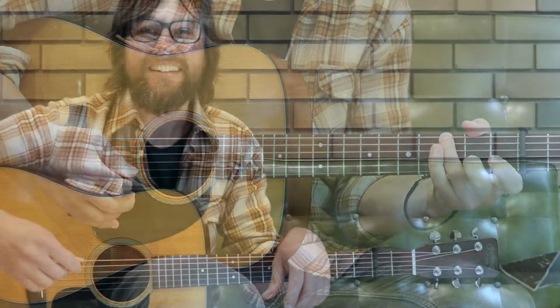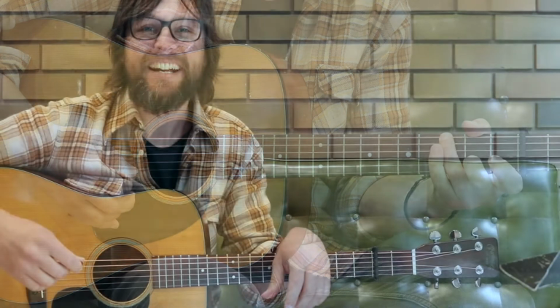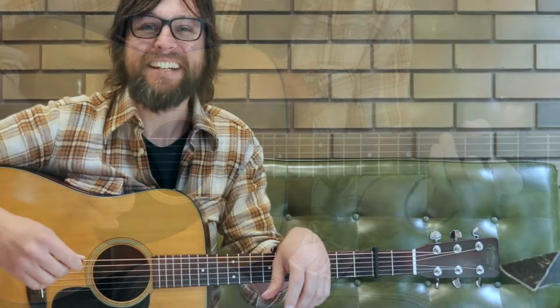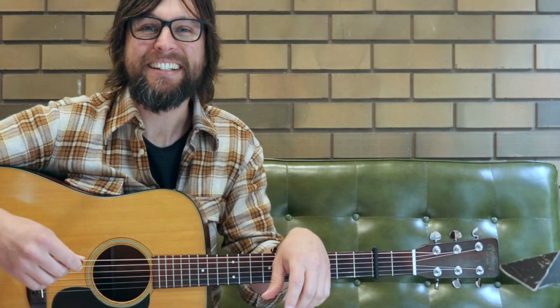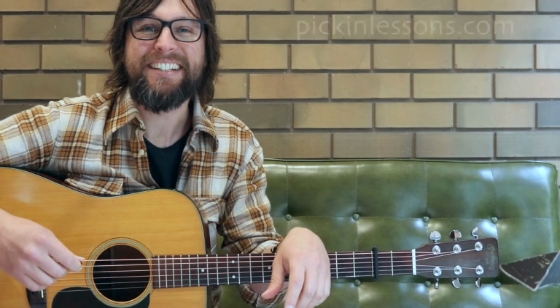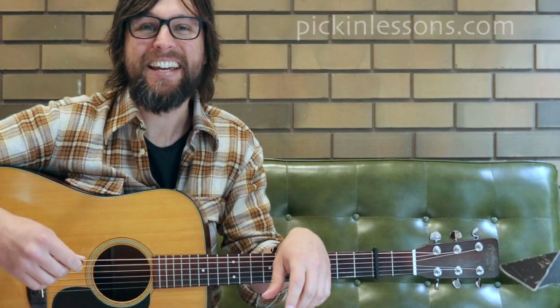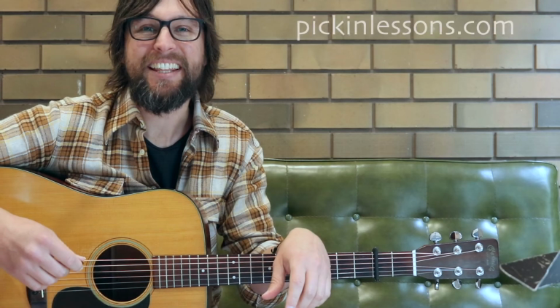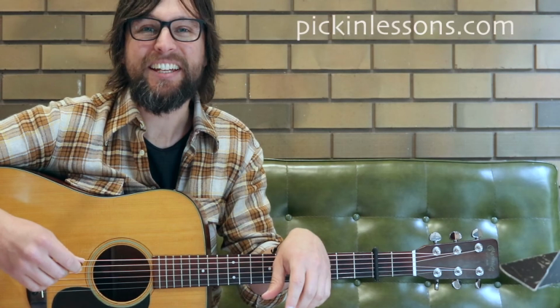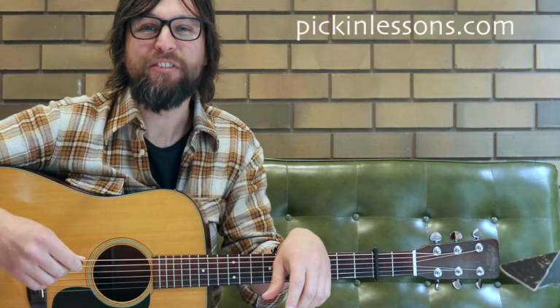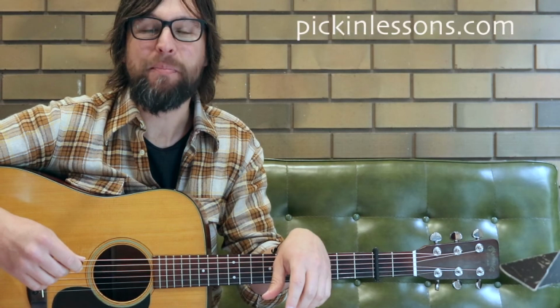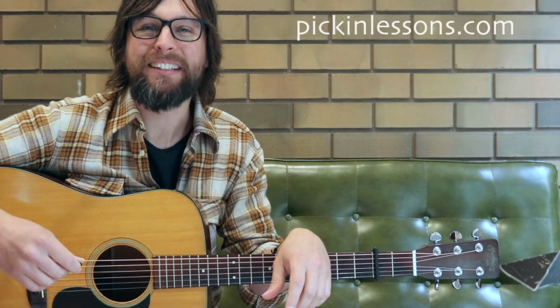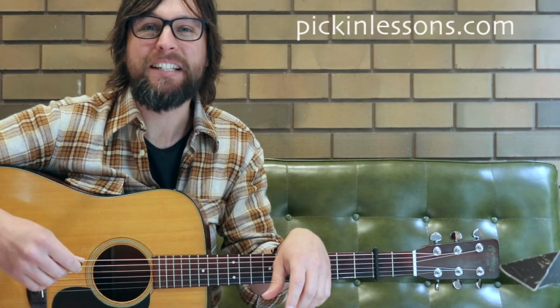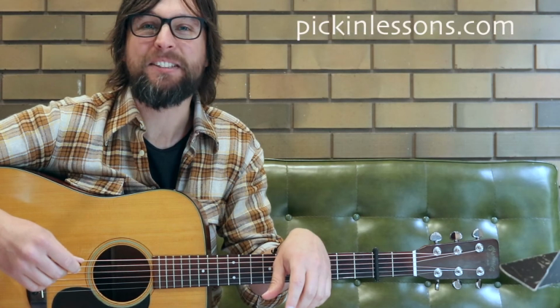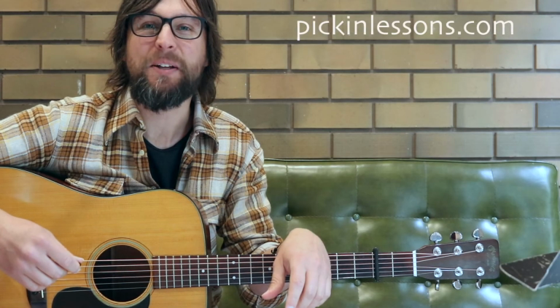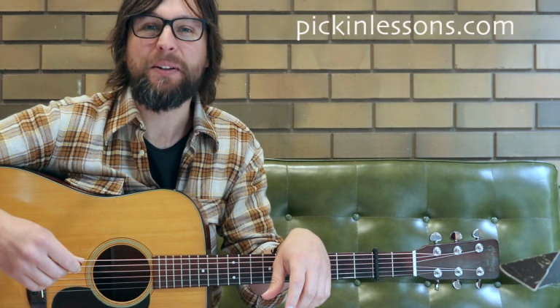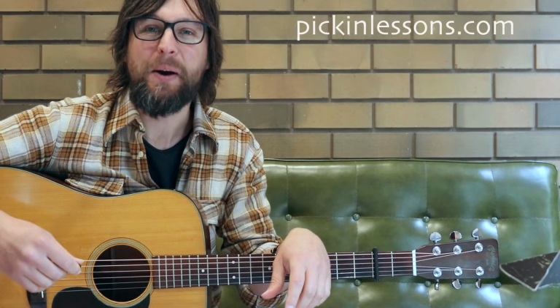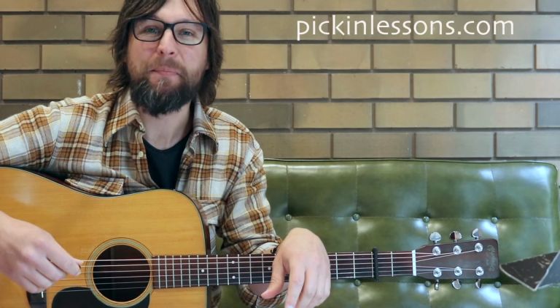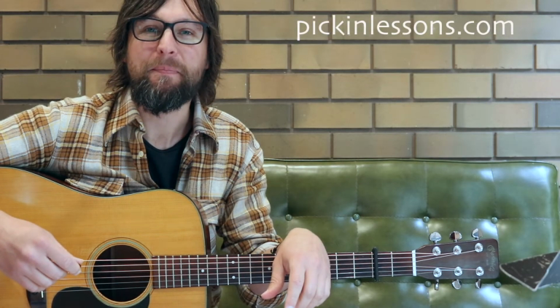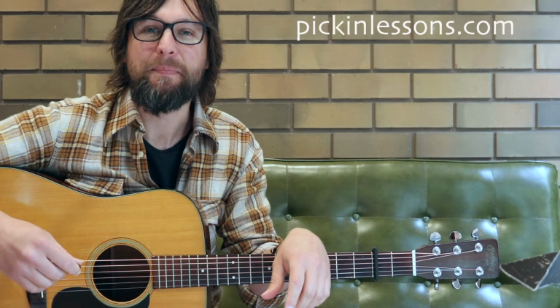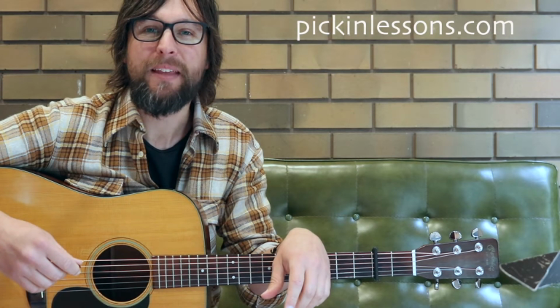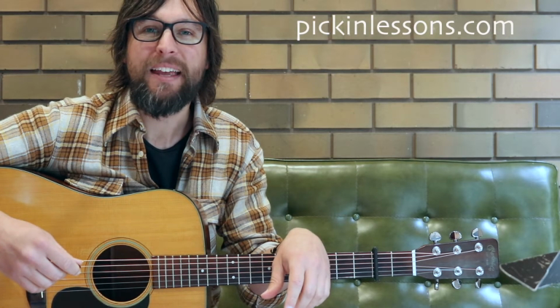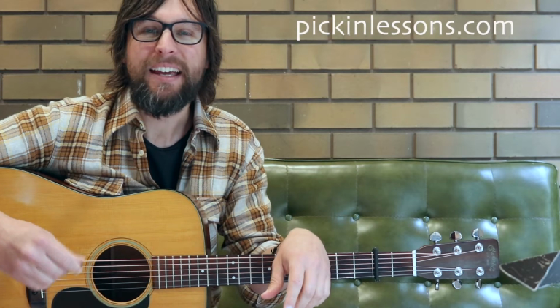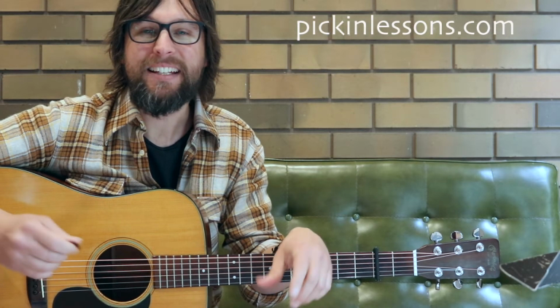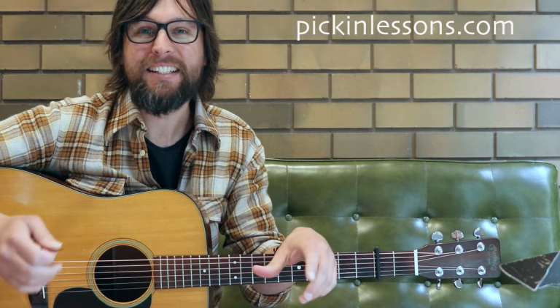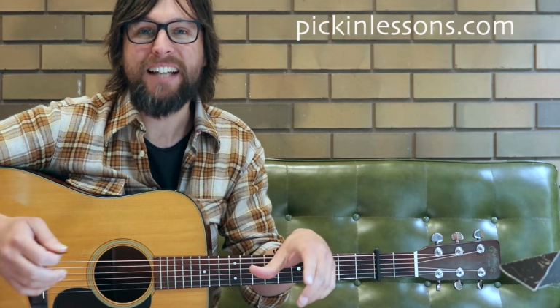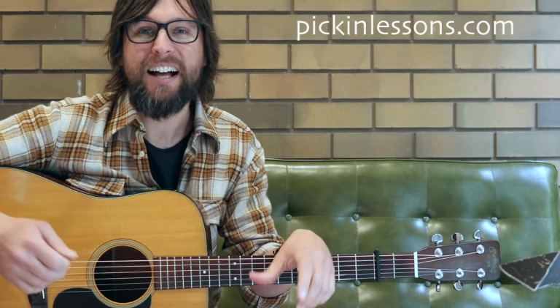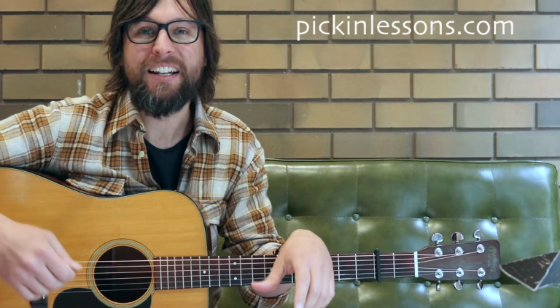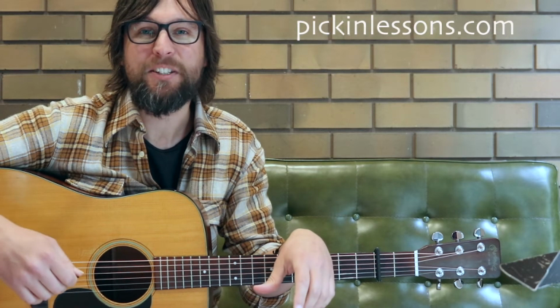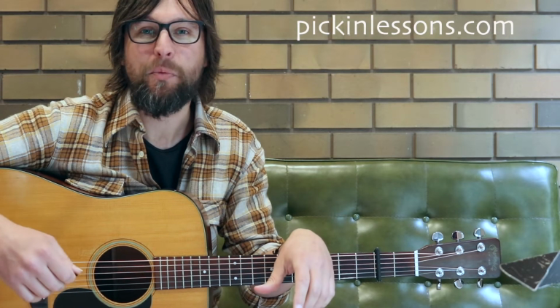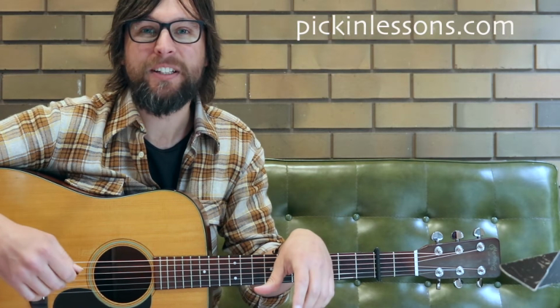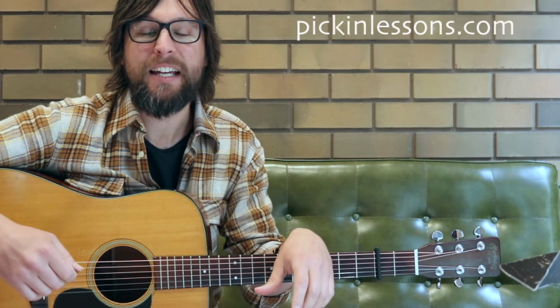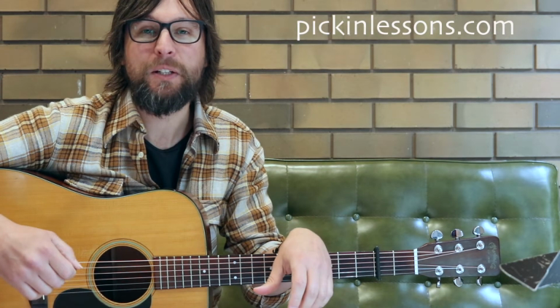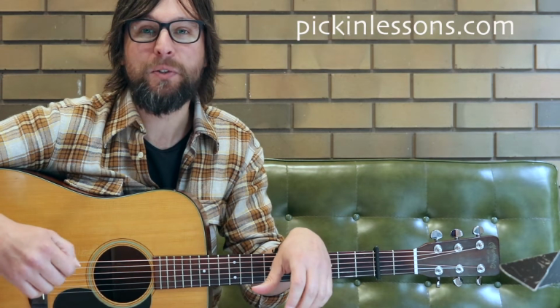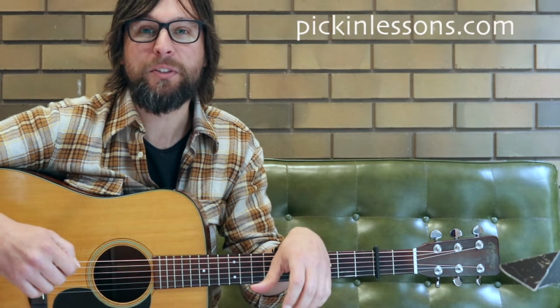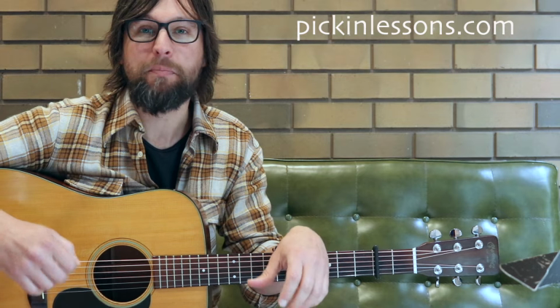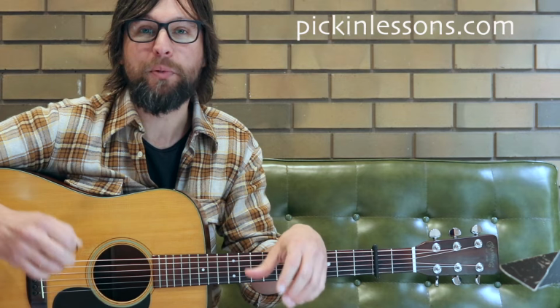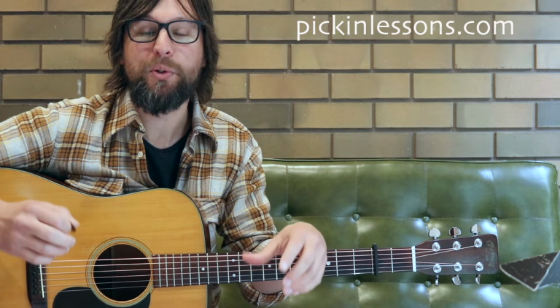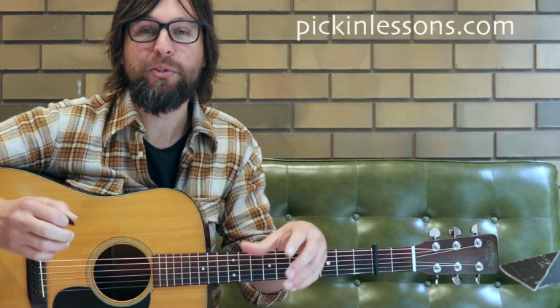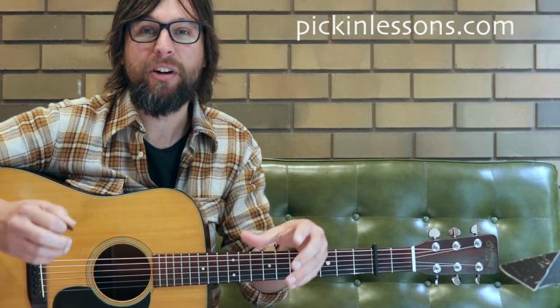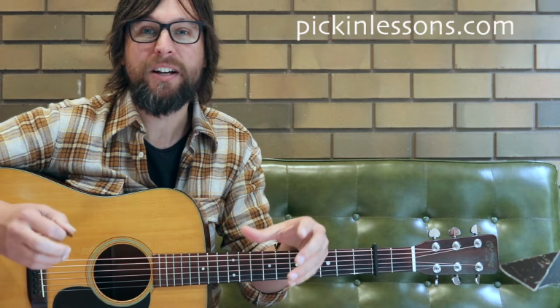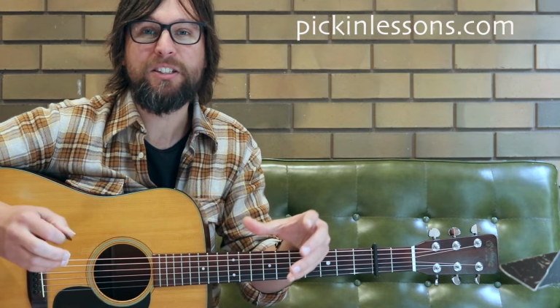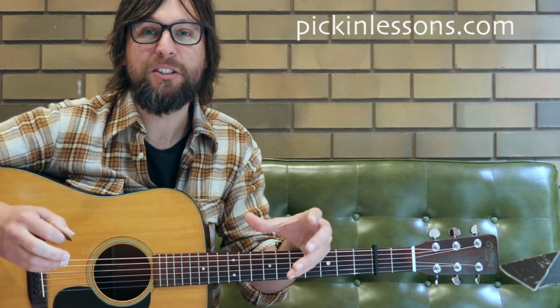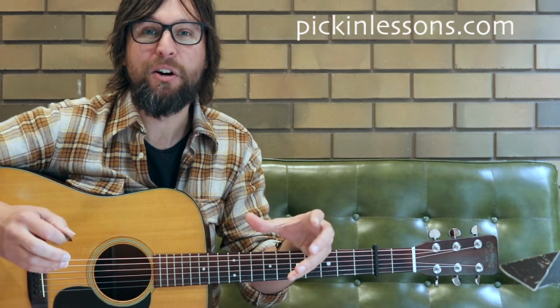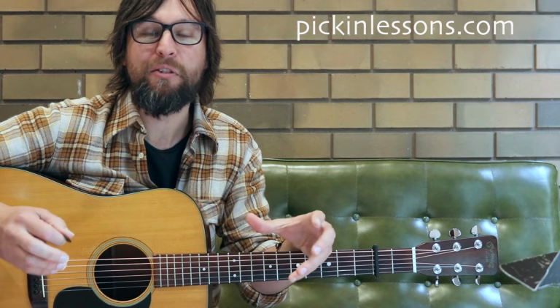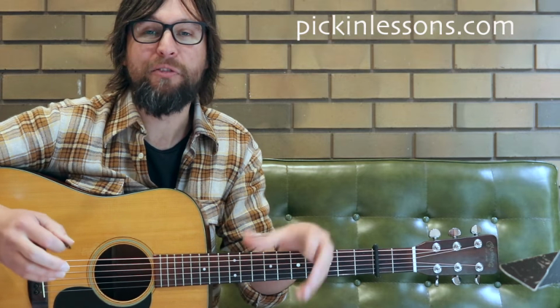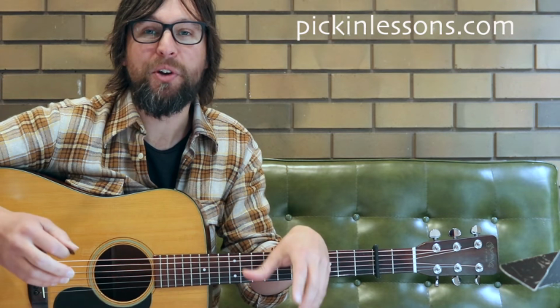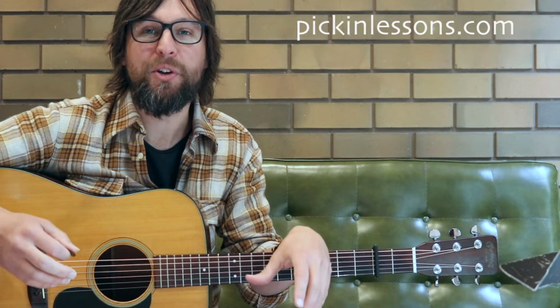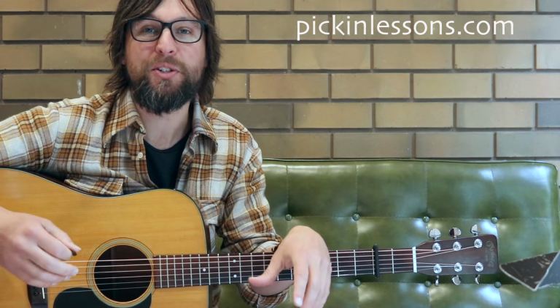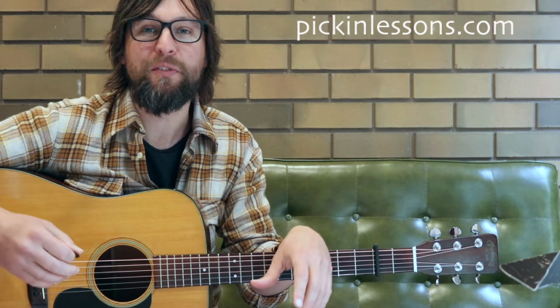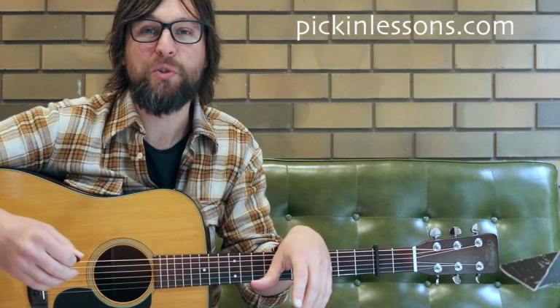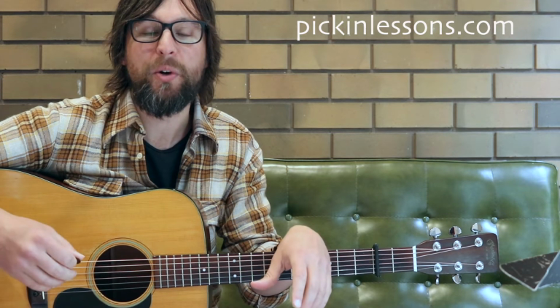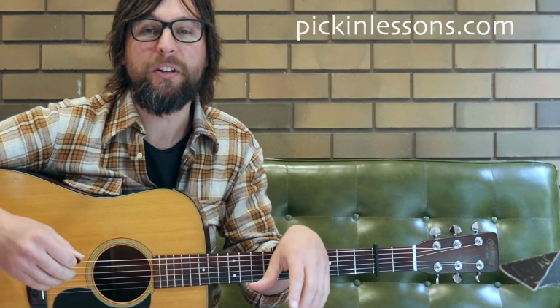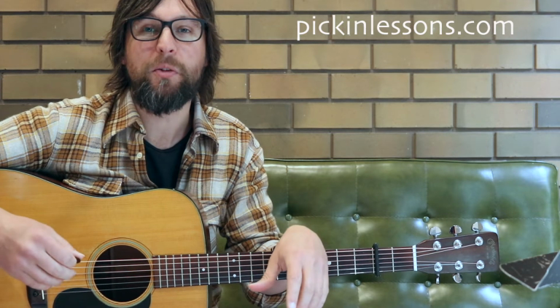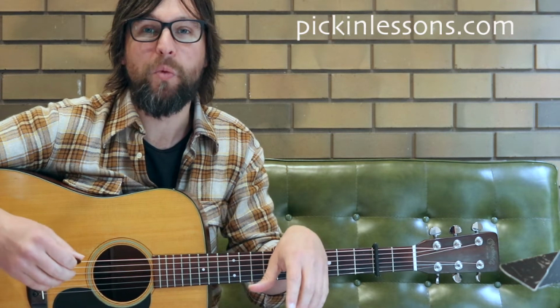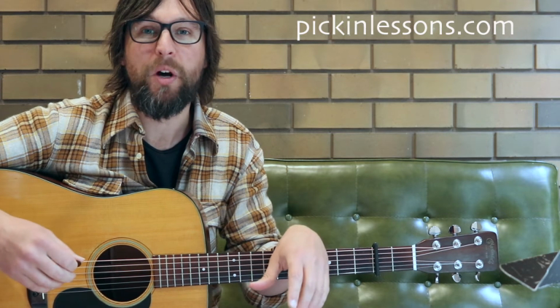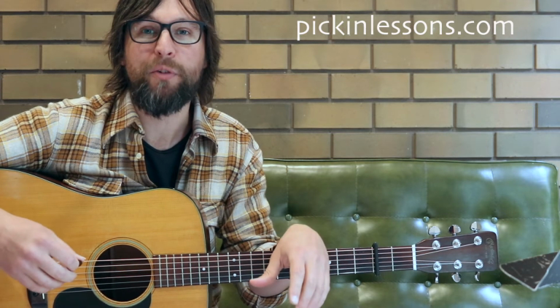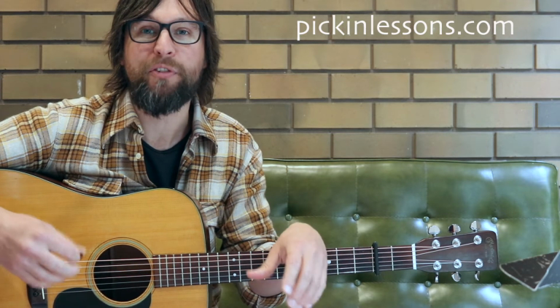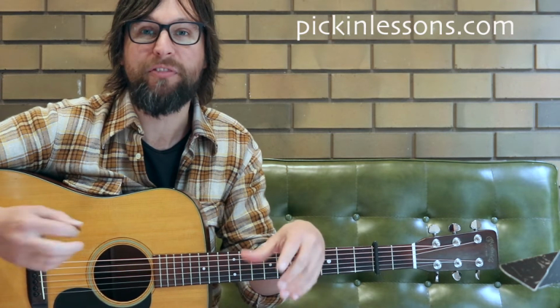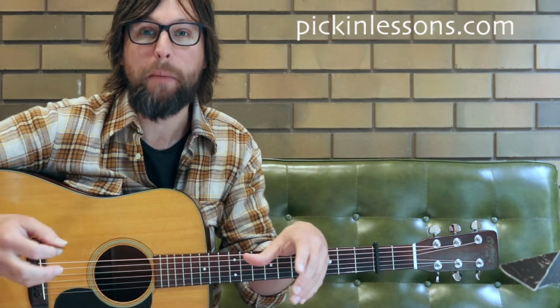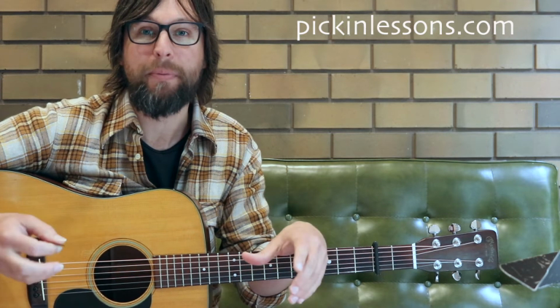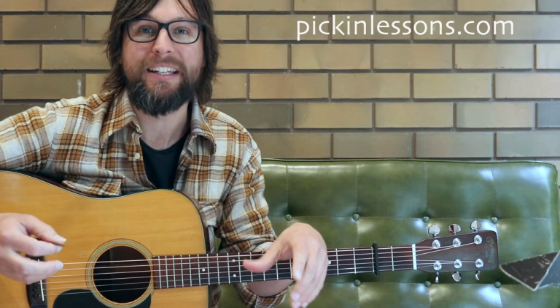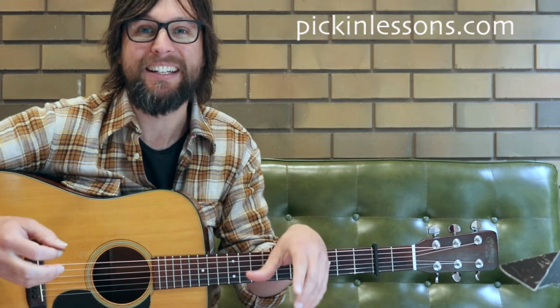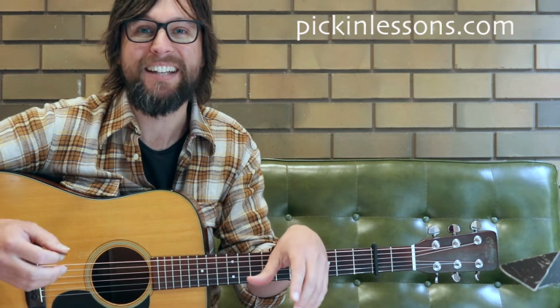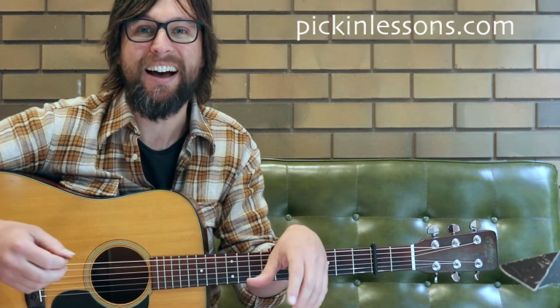G'day, it's Heath here from pickinglessons.com. In this guitar lesson we're going to take a look at a bluegrass style version of Joy to the World for flat picking guitar.